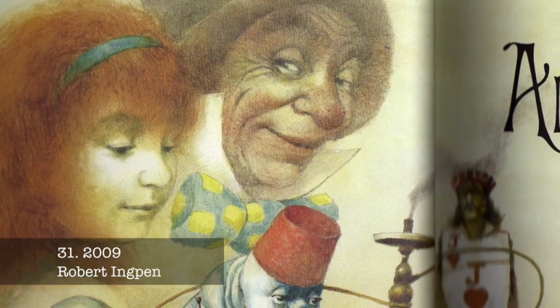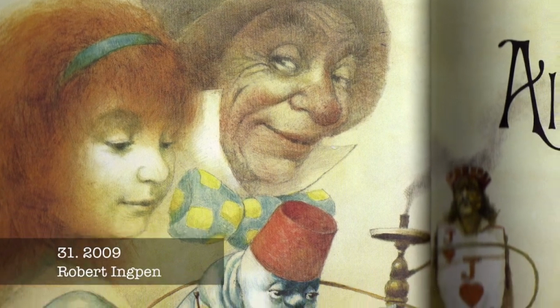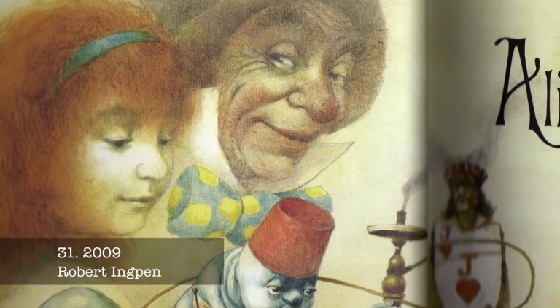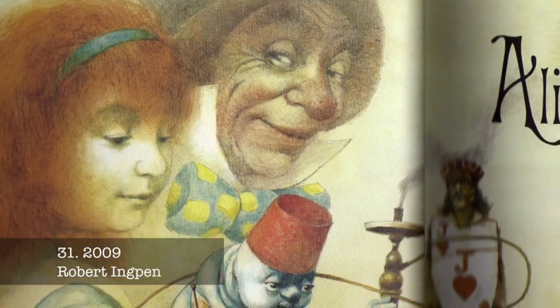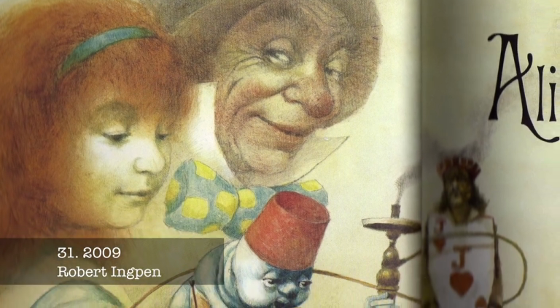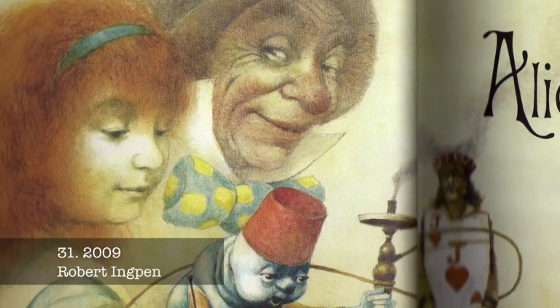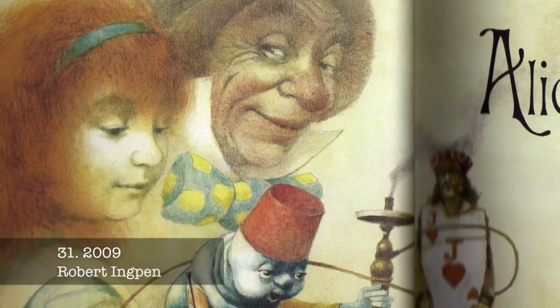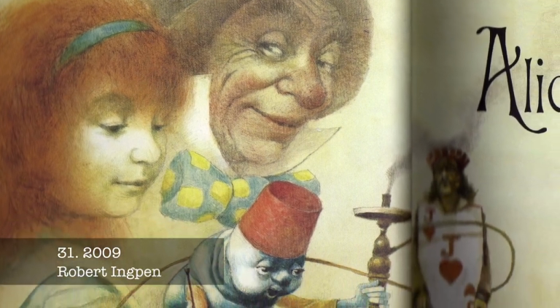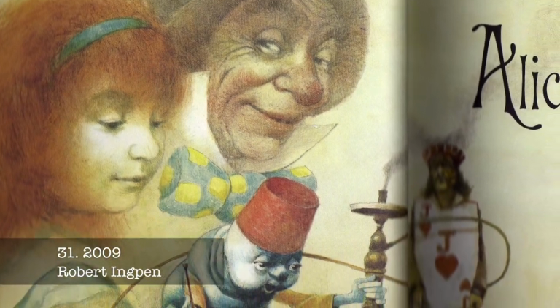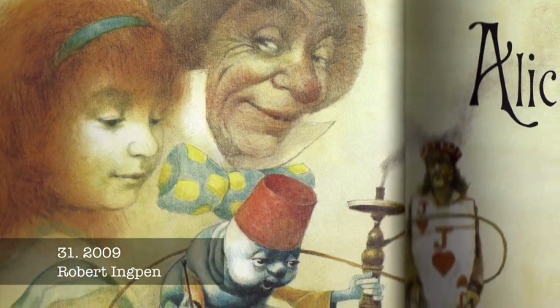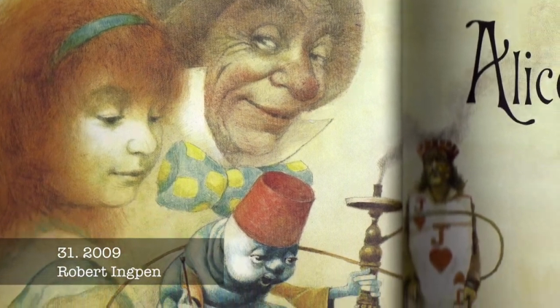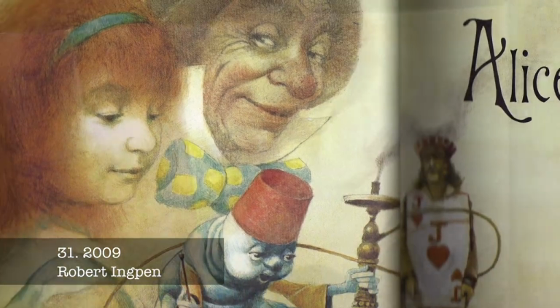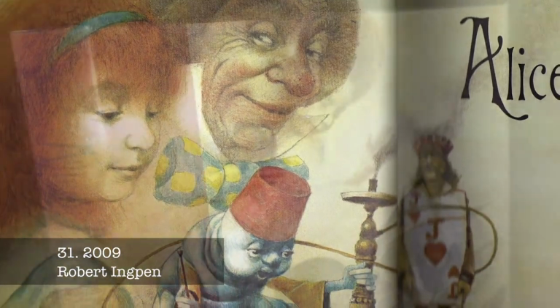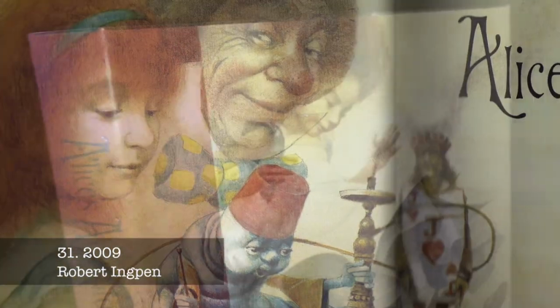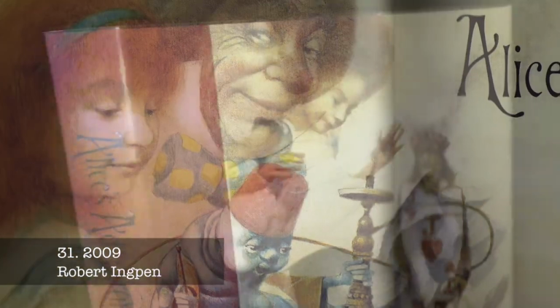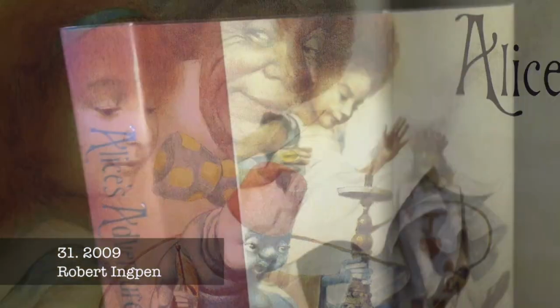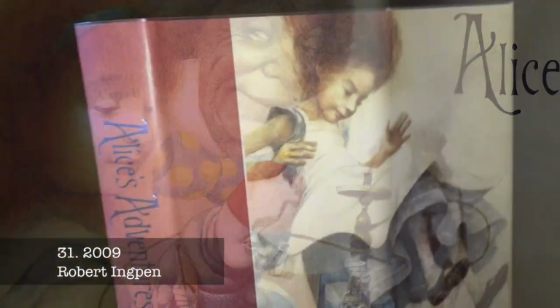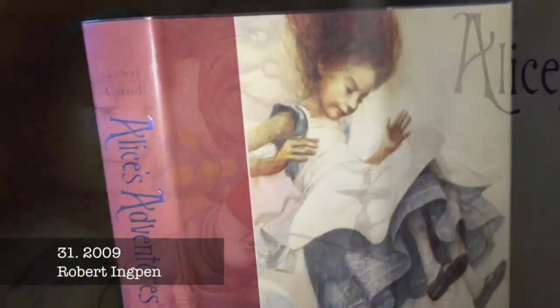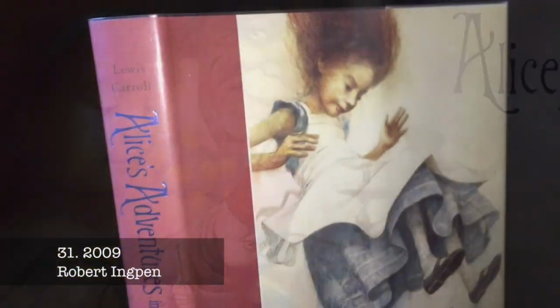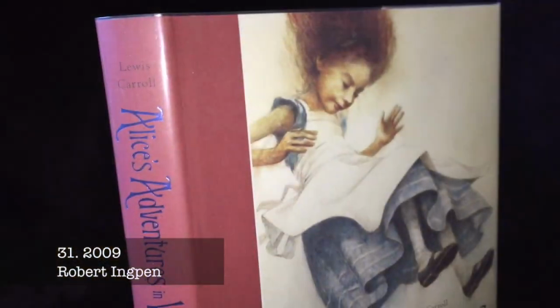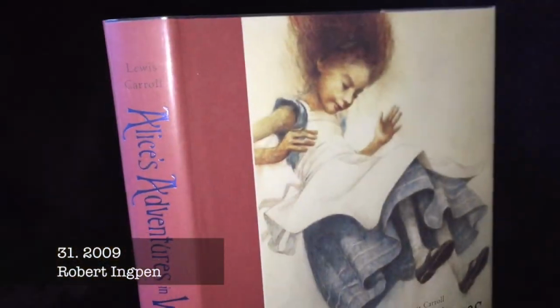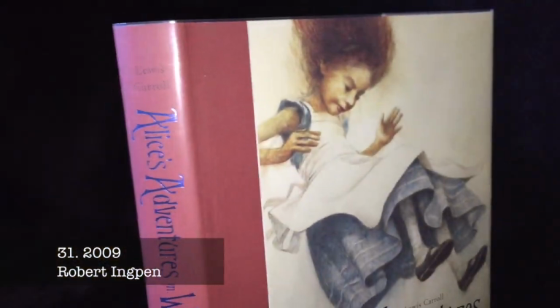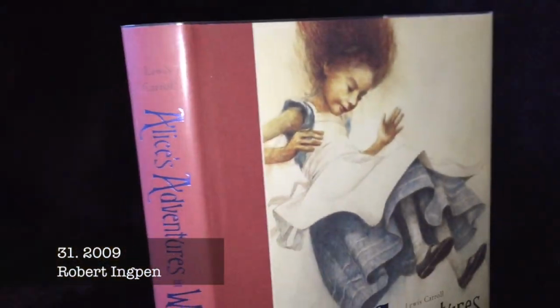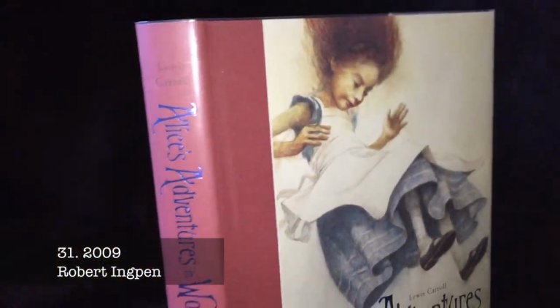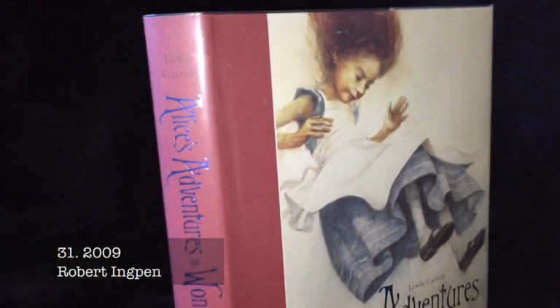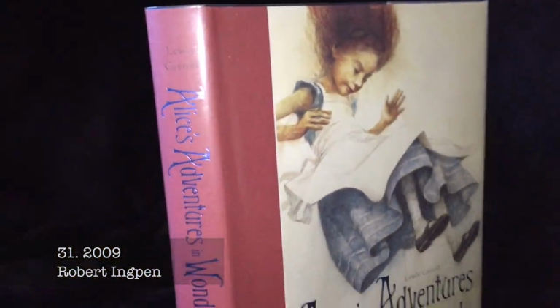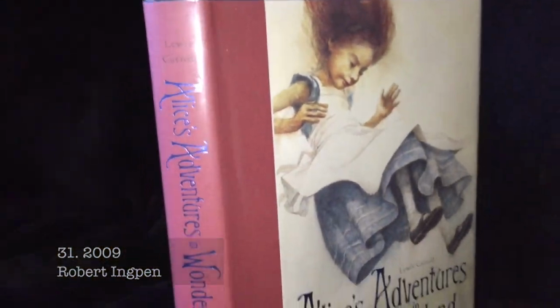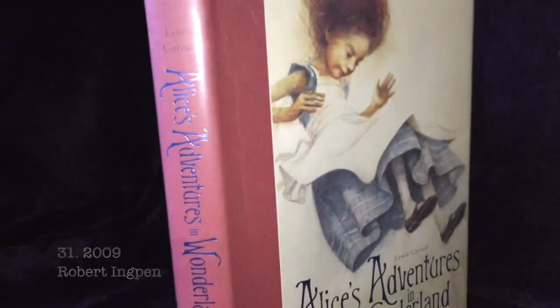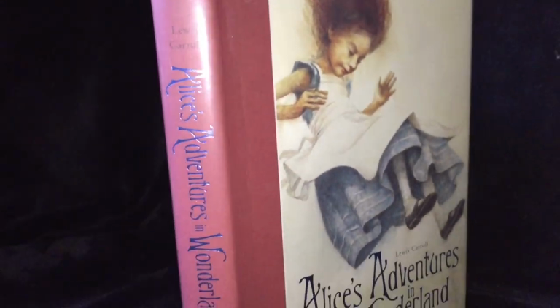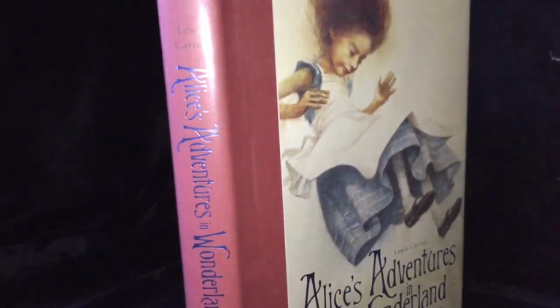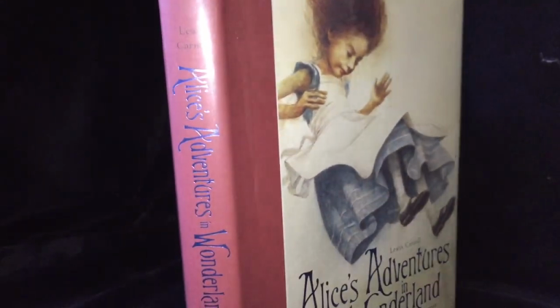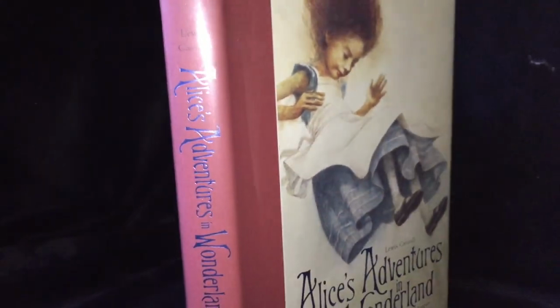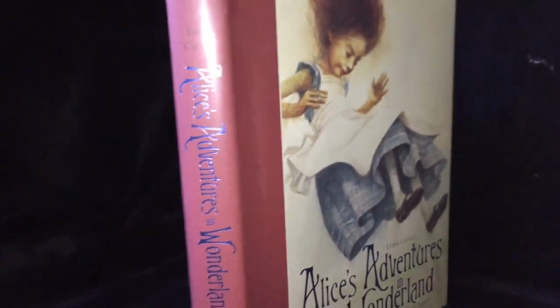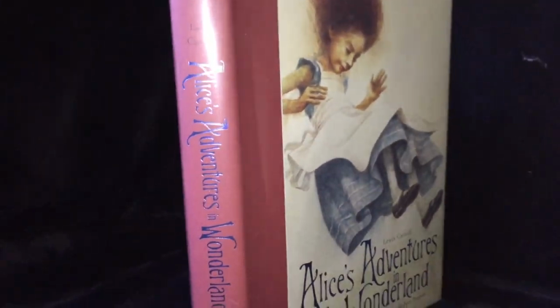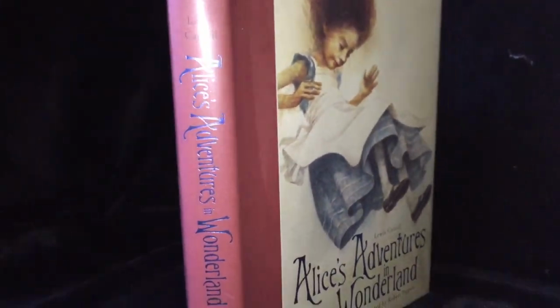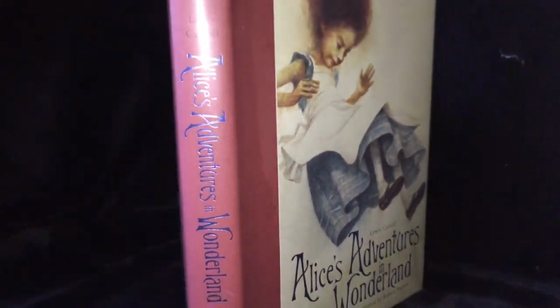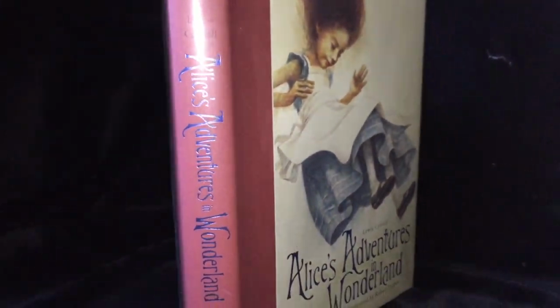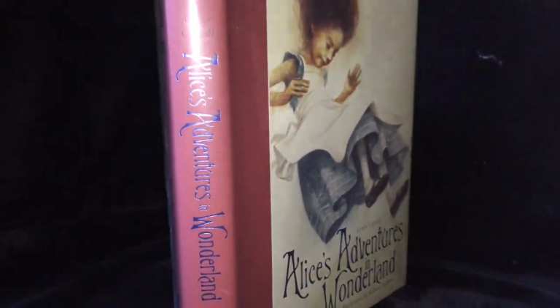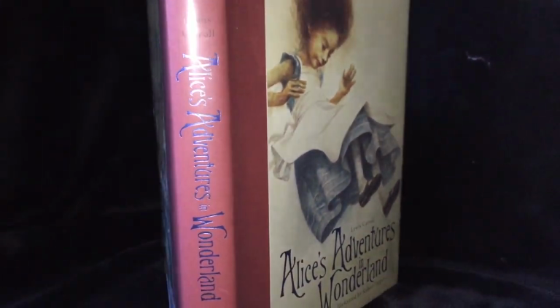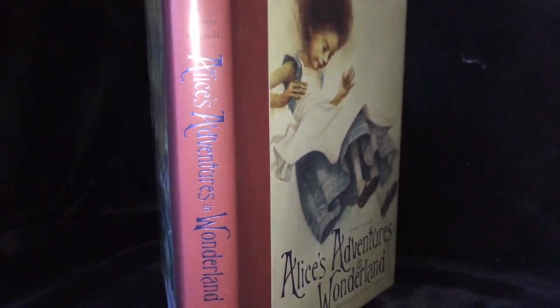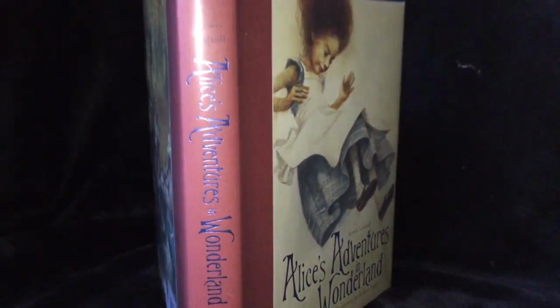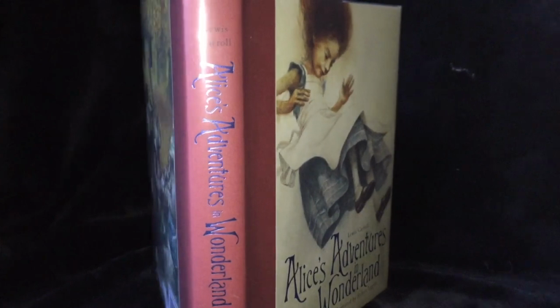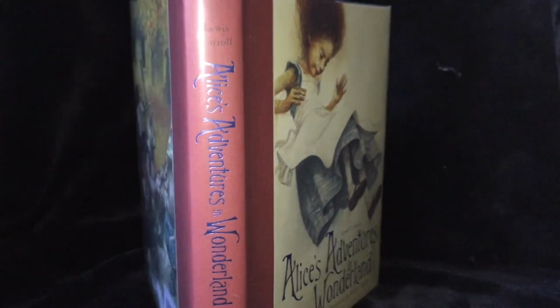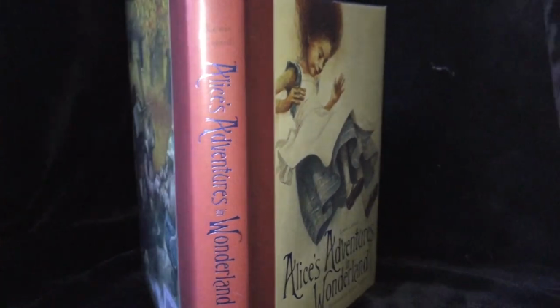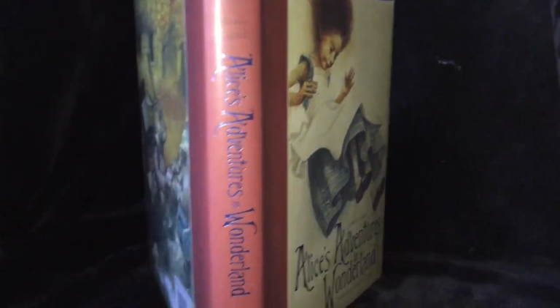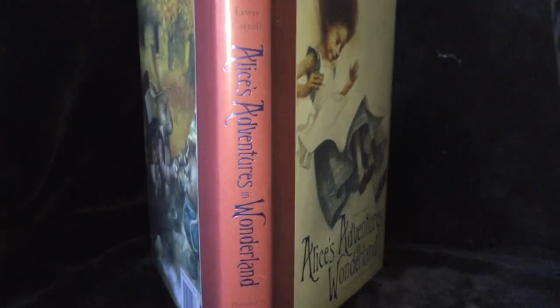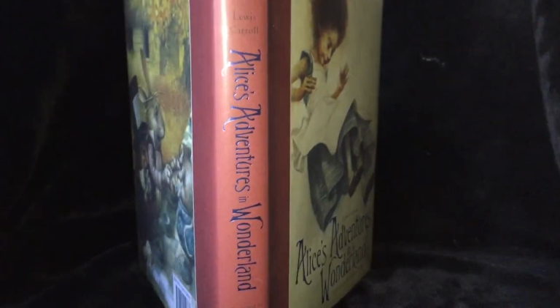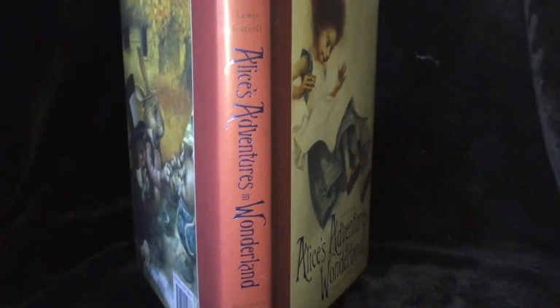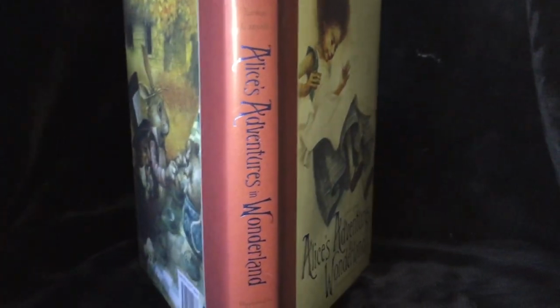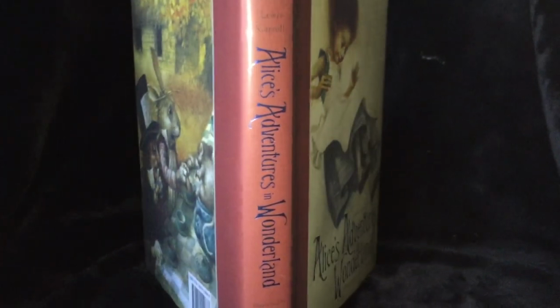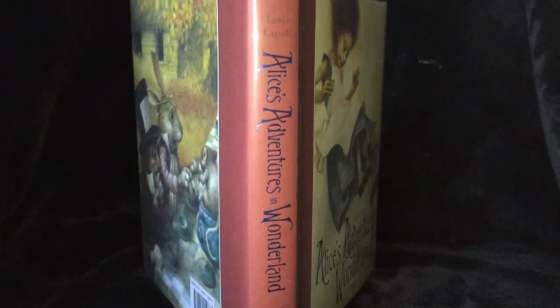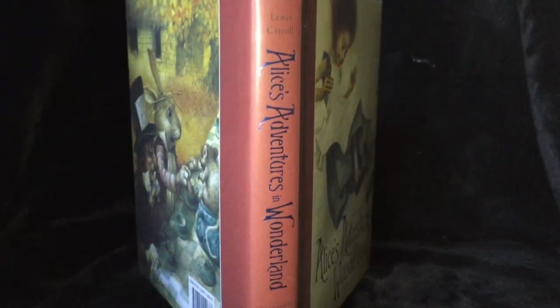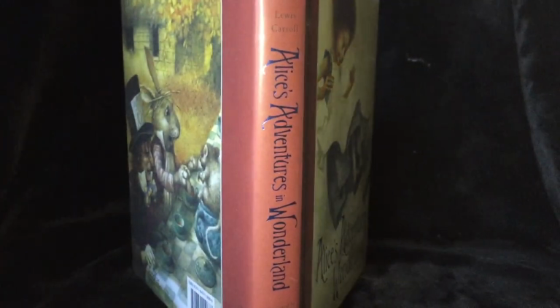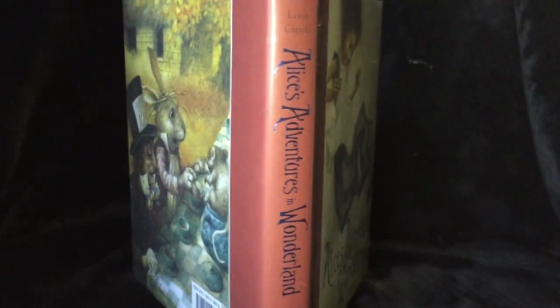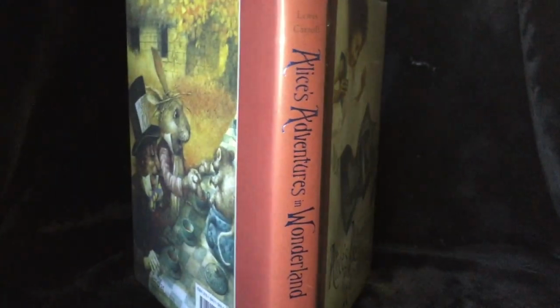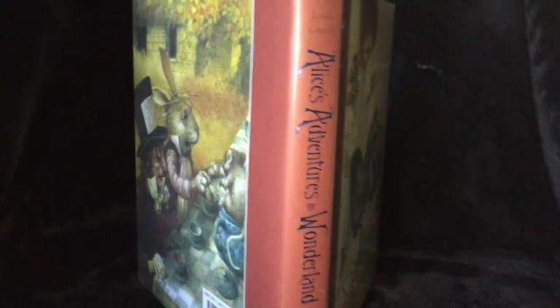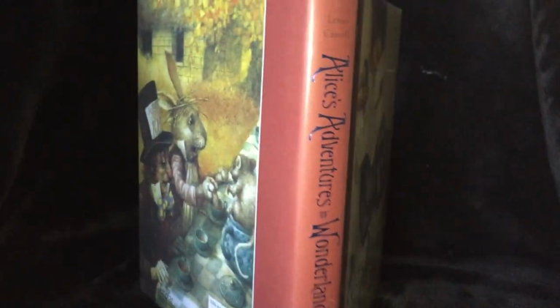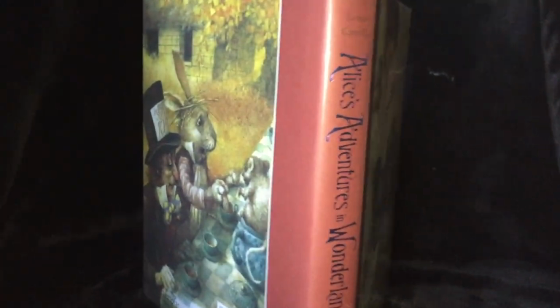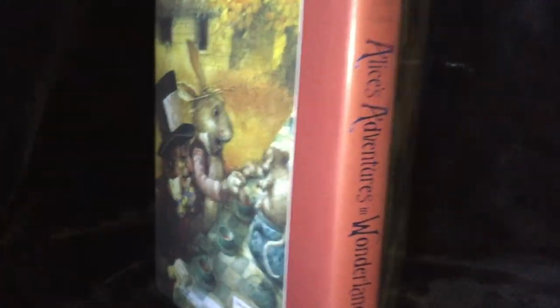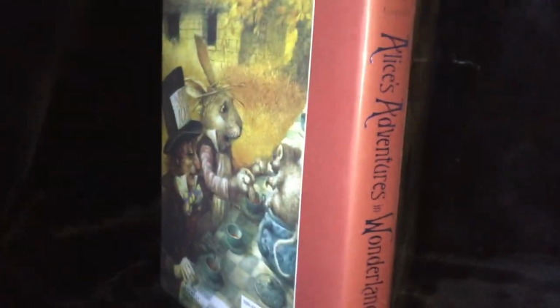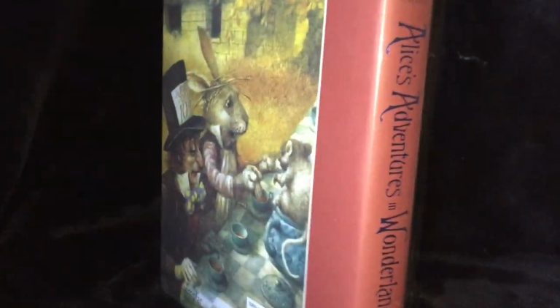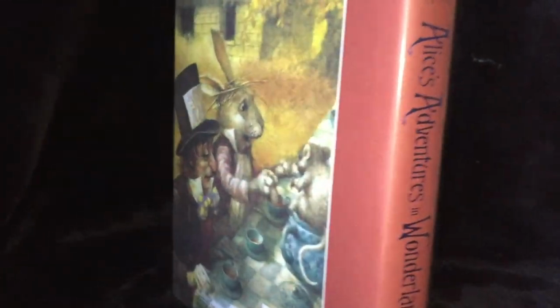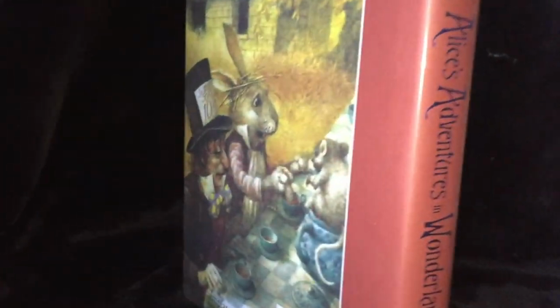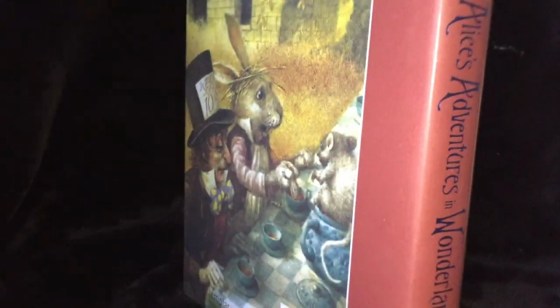Robert Inkpen's Alice and Looking Glass feature over 70 lush watercolours which capture Wonderland in all its stunning glory.